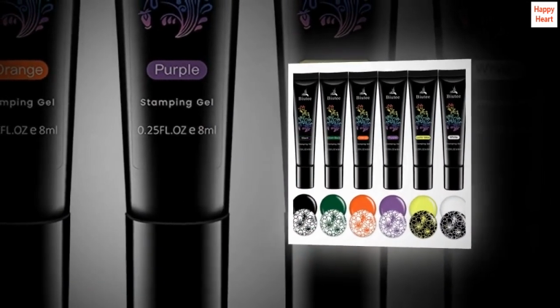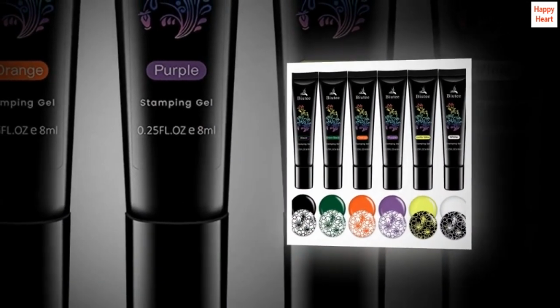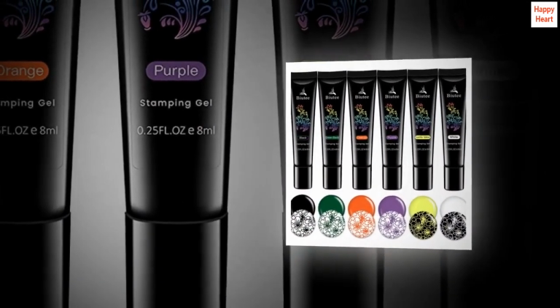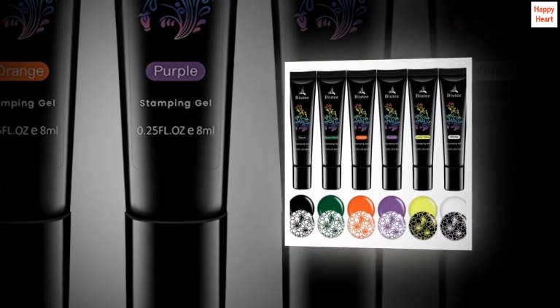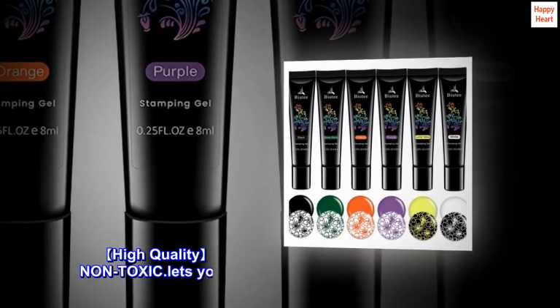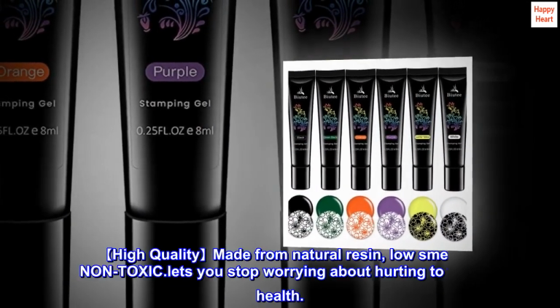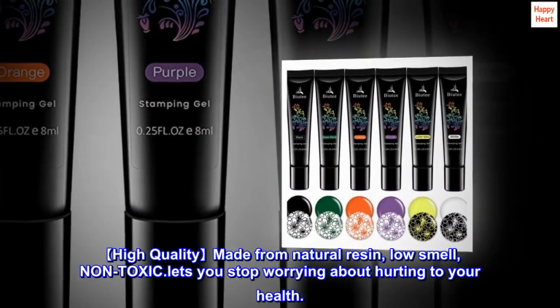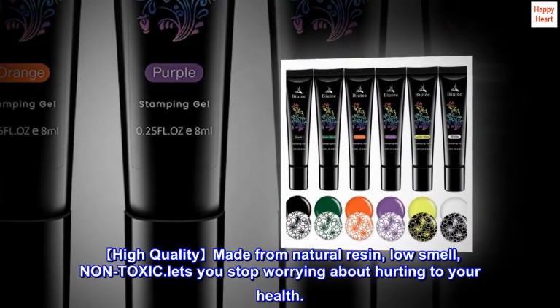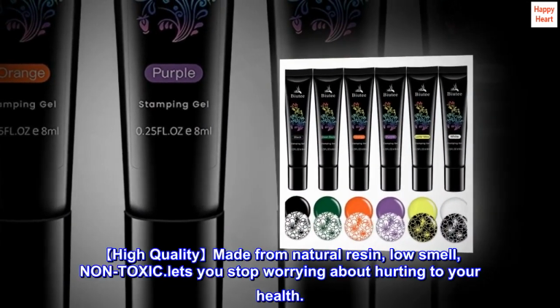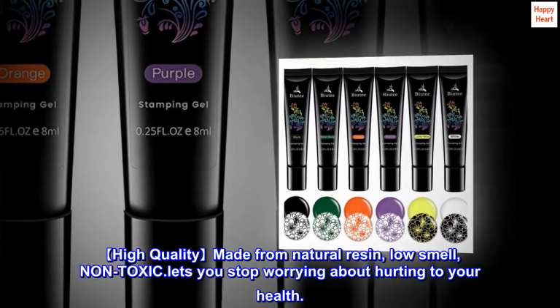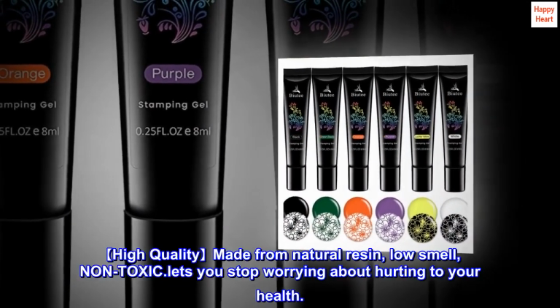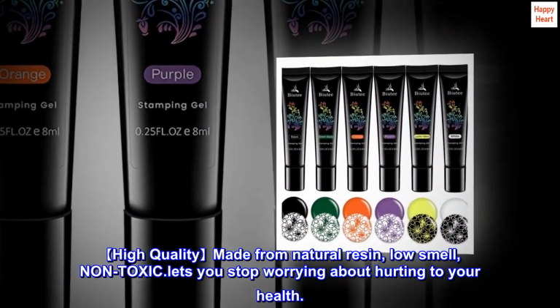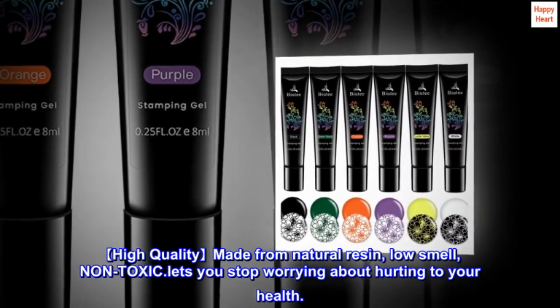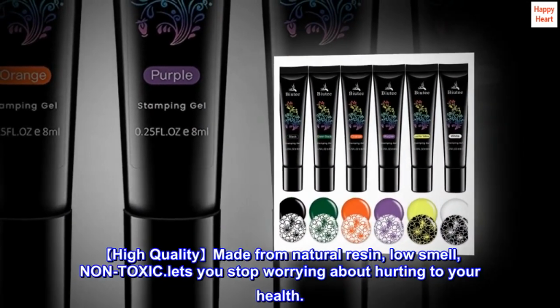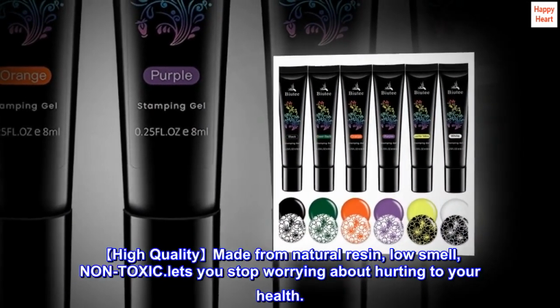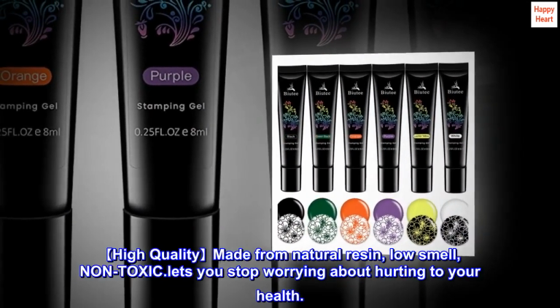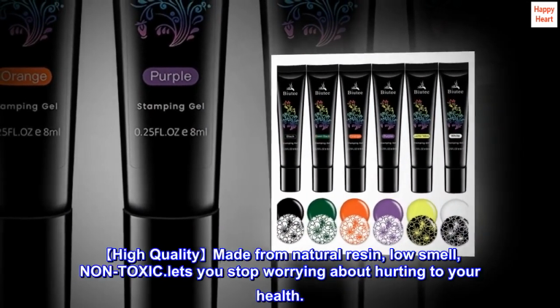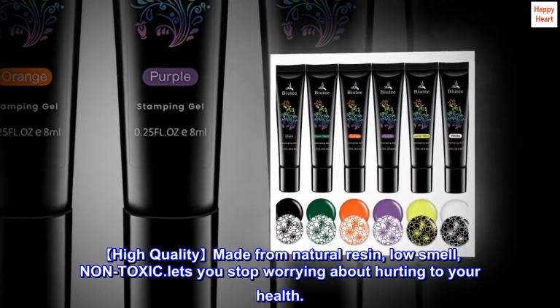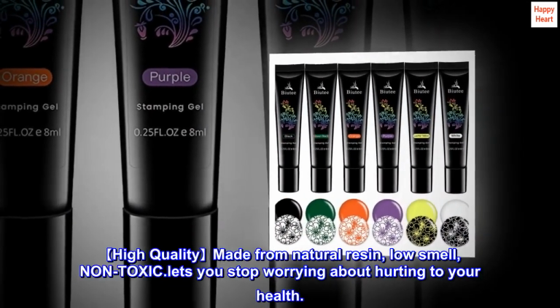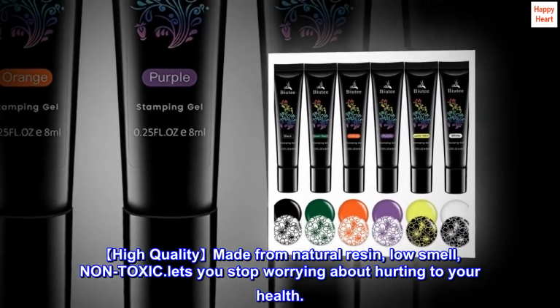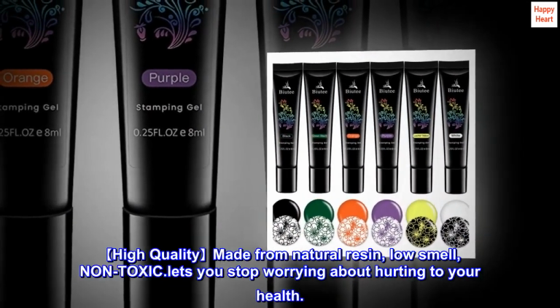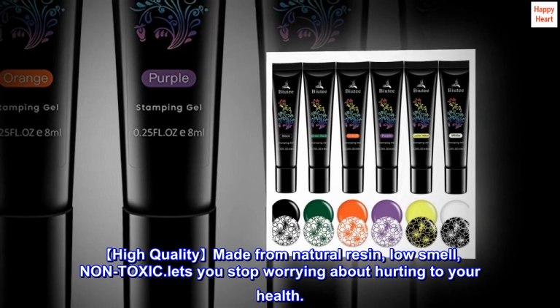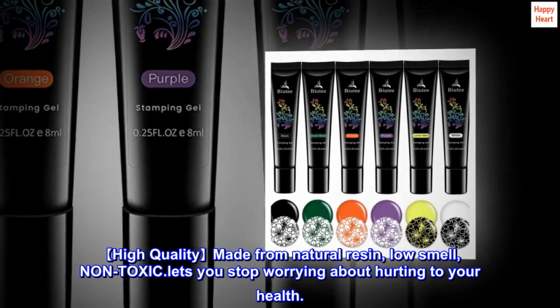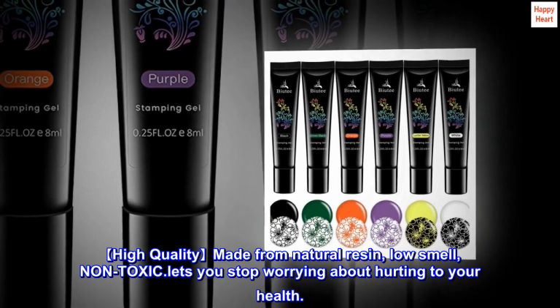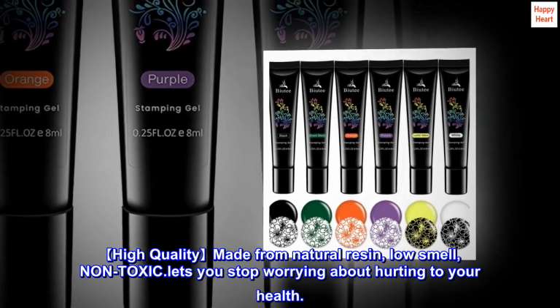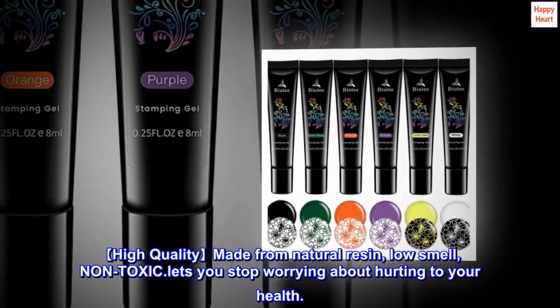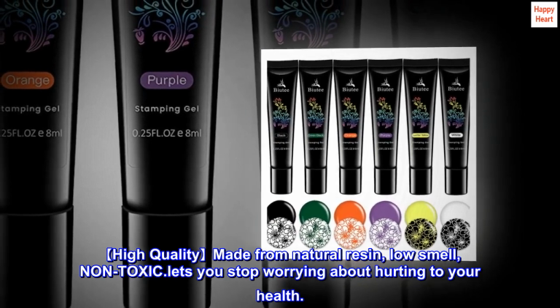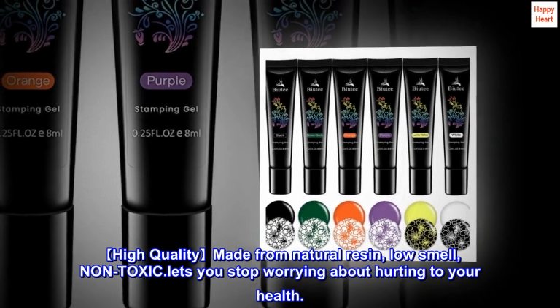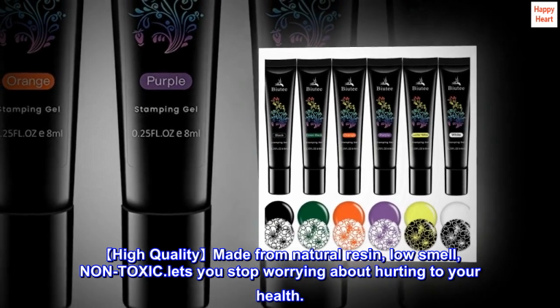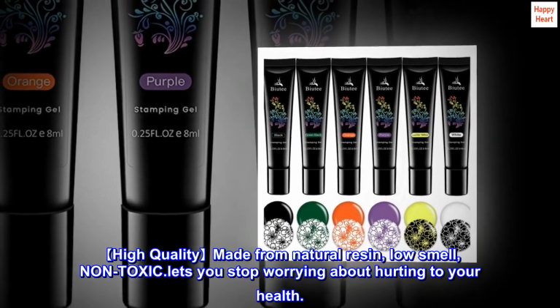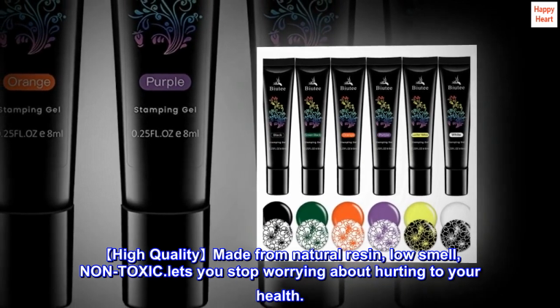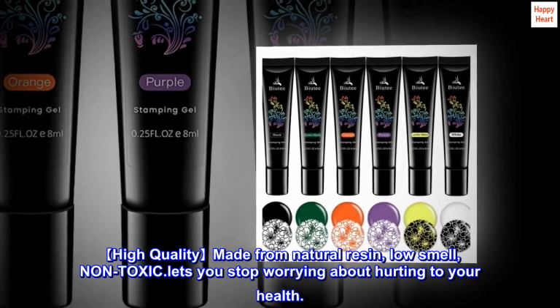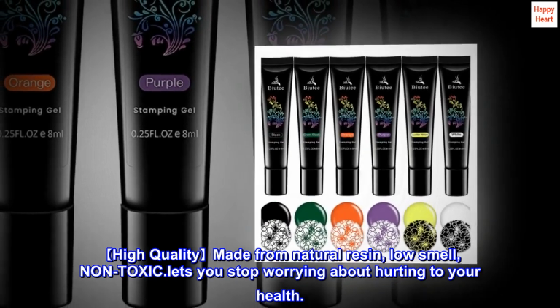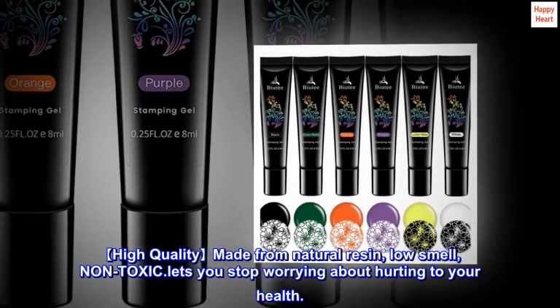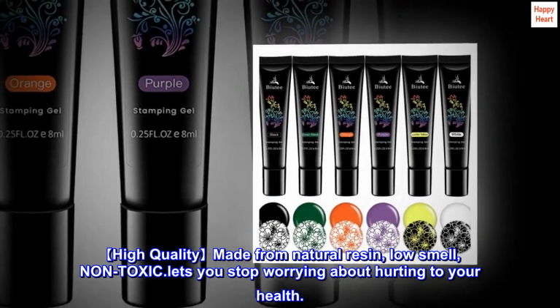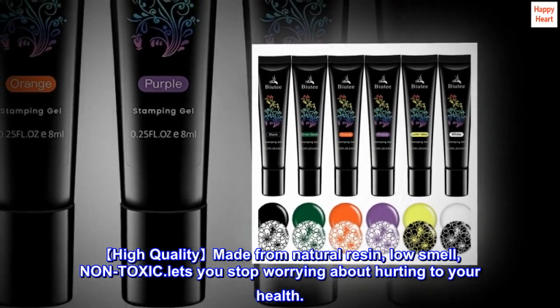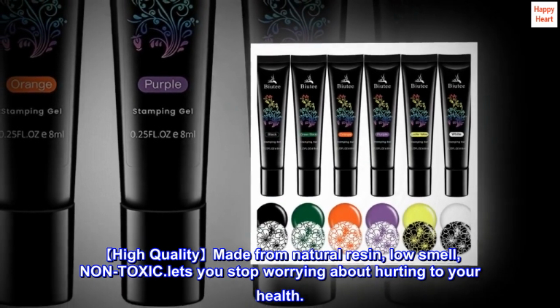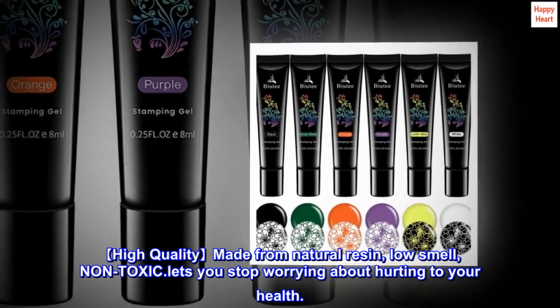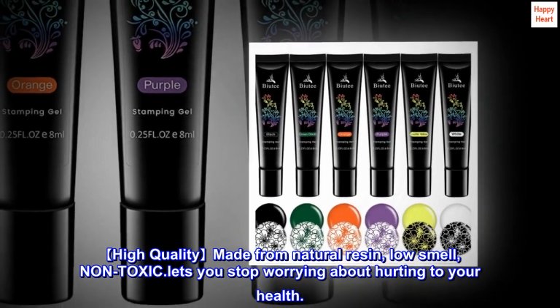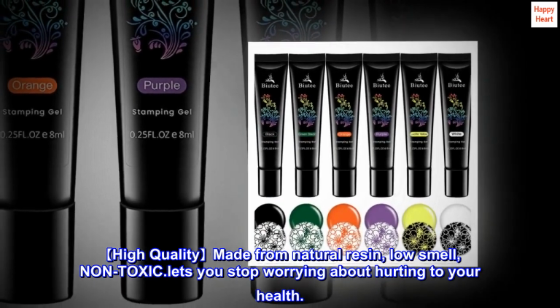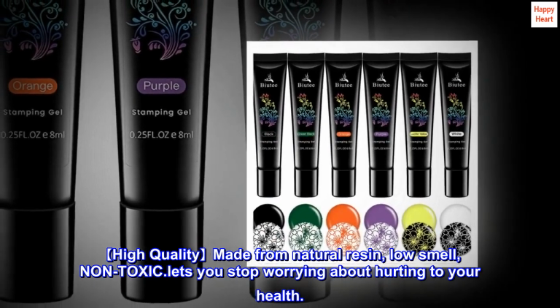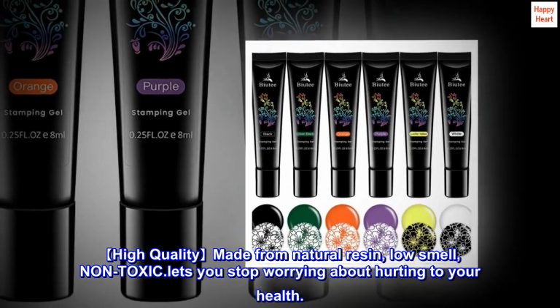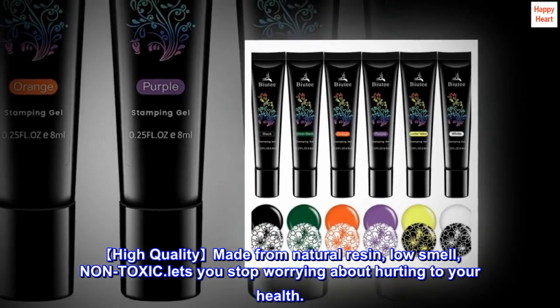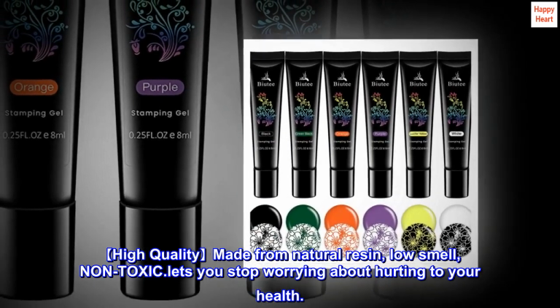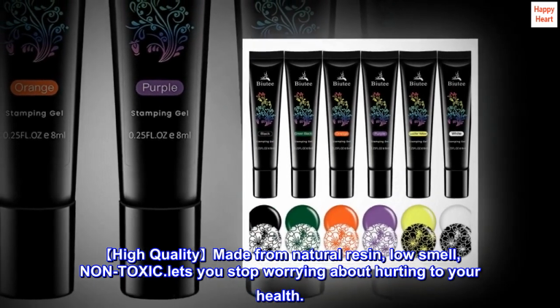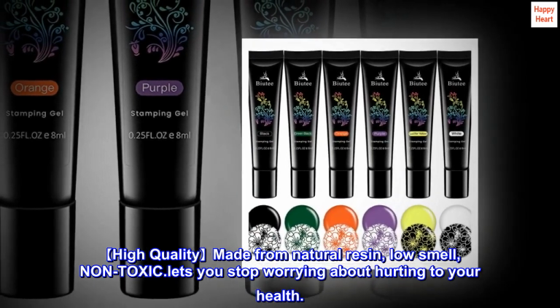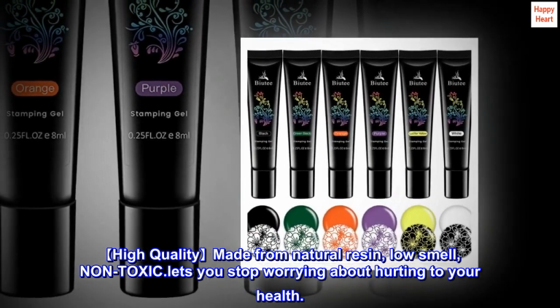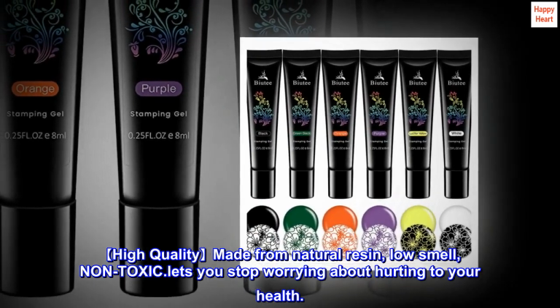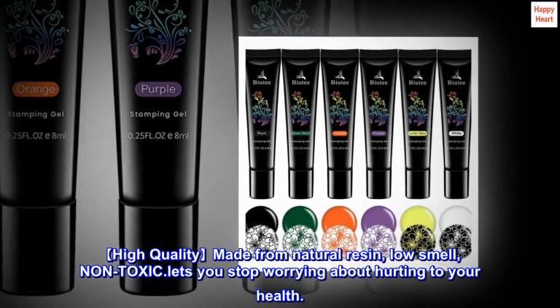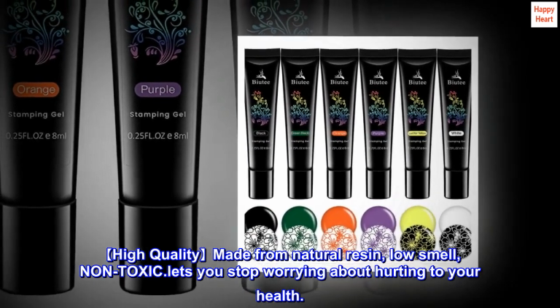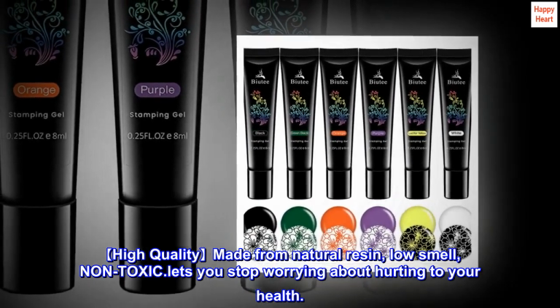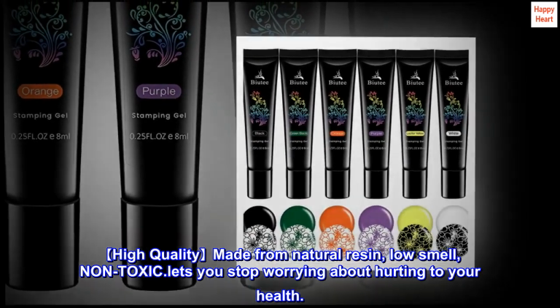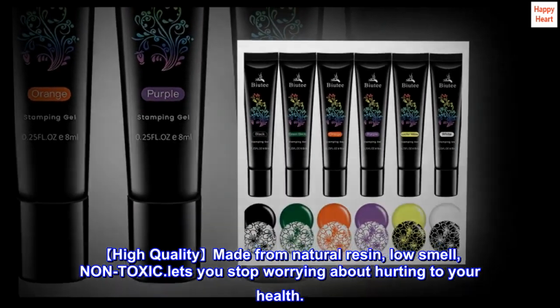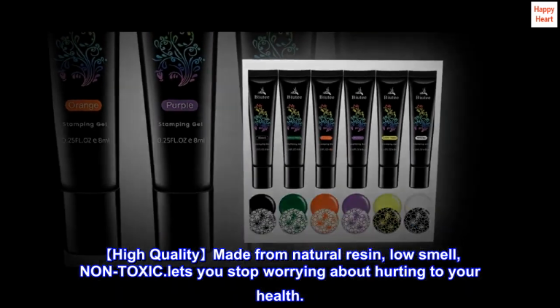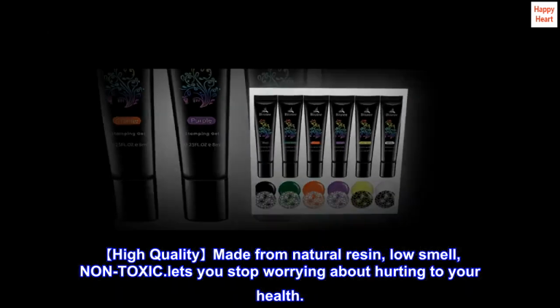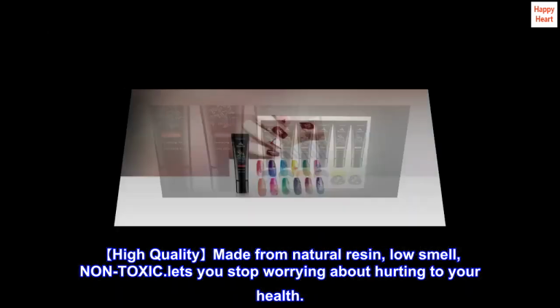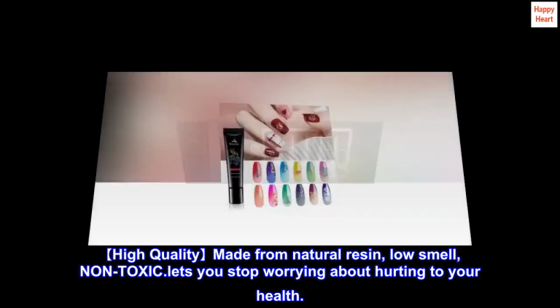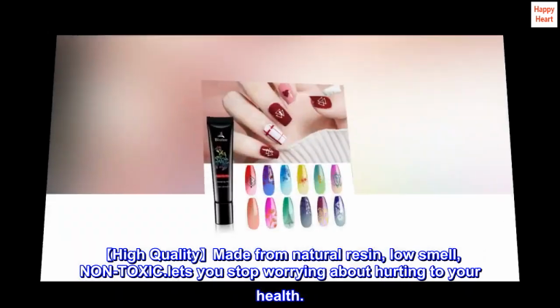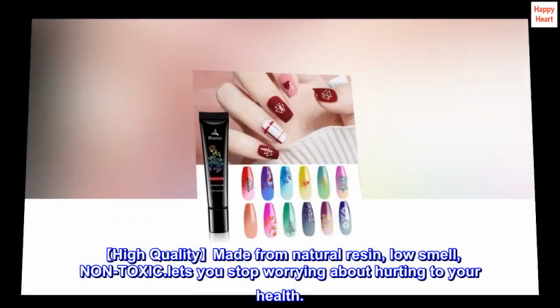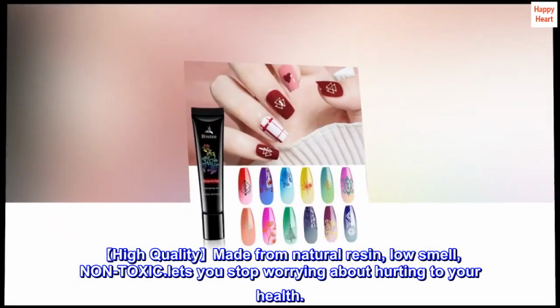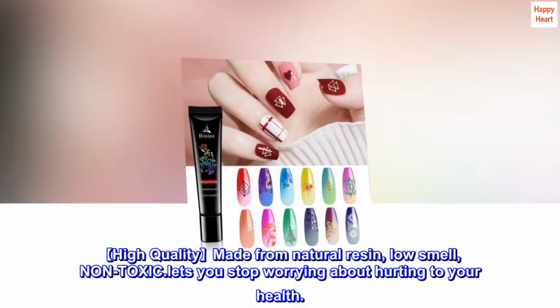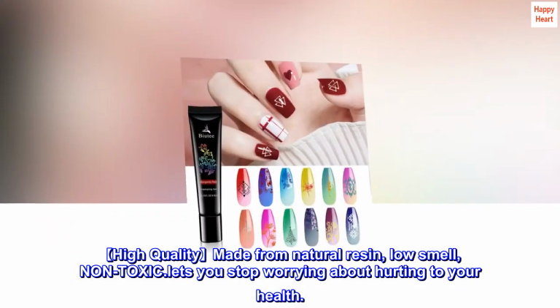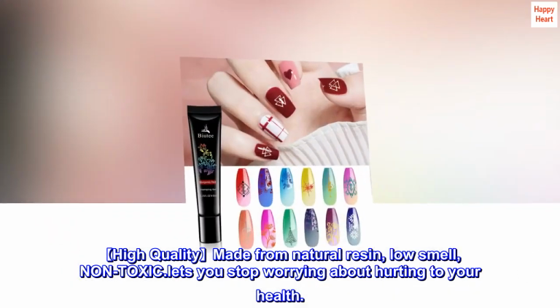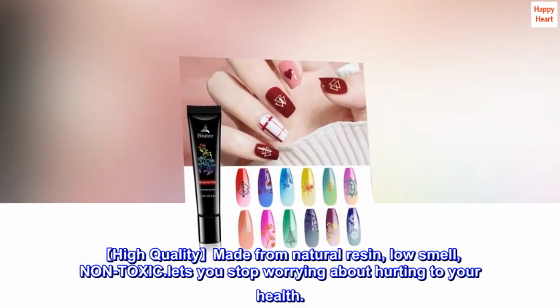High quality, made from natural resin, low smell, non-toxic. Lets you stop worrying about hurting your health.